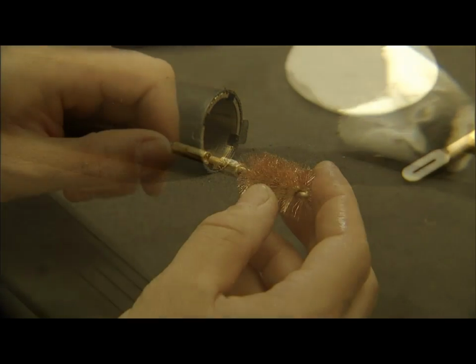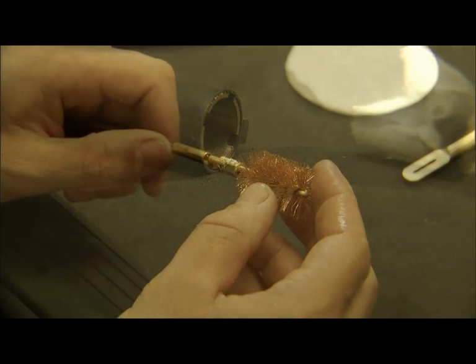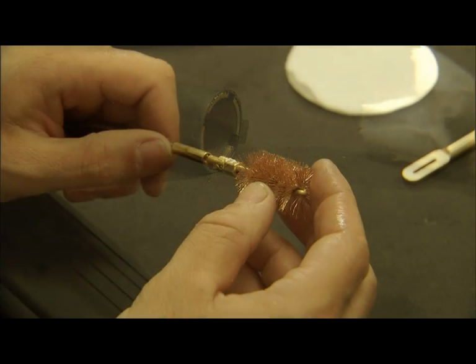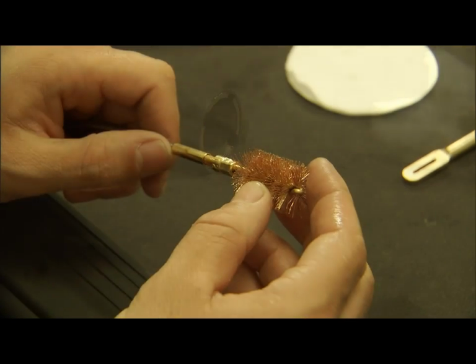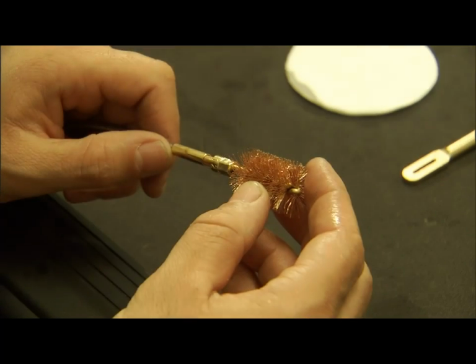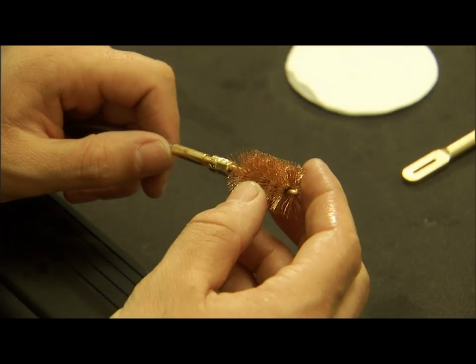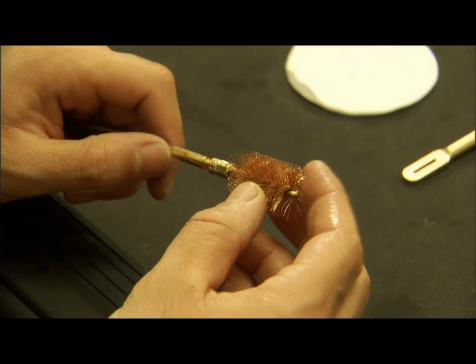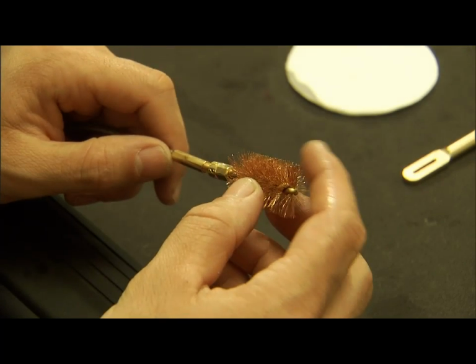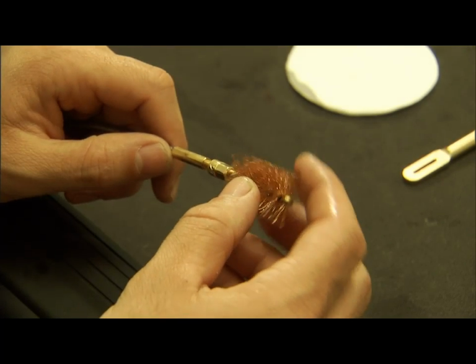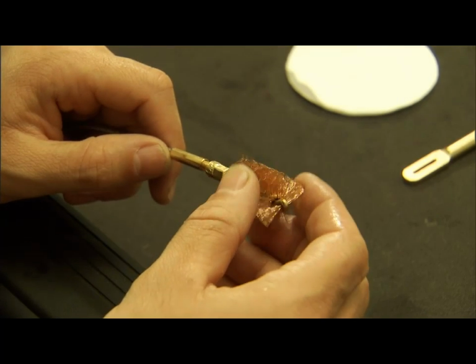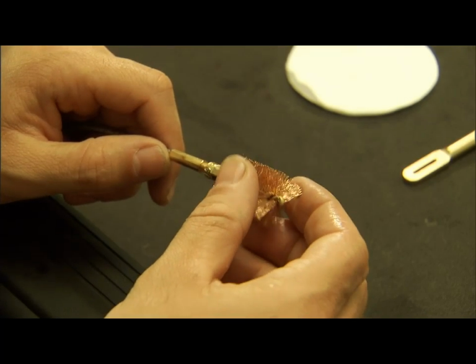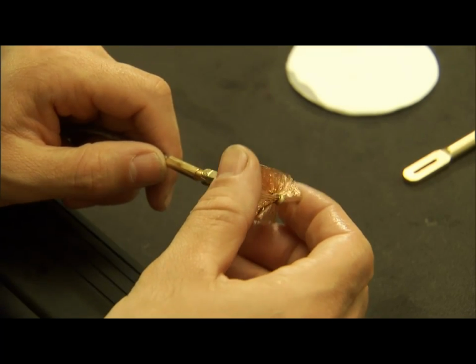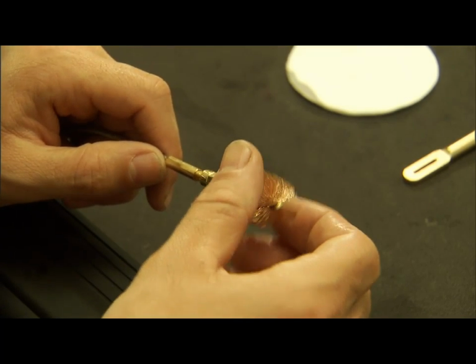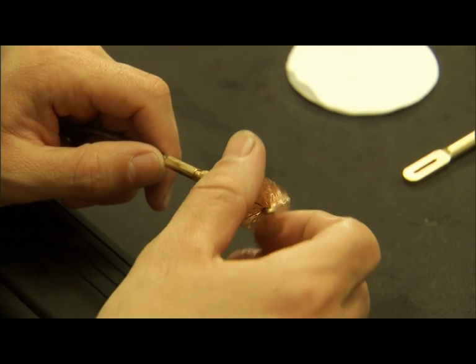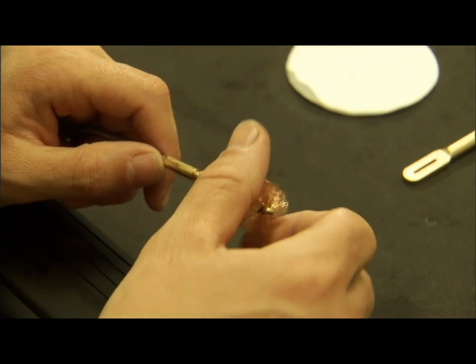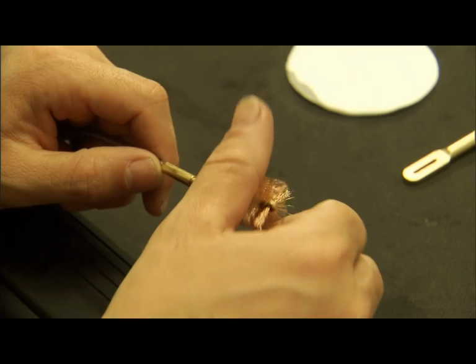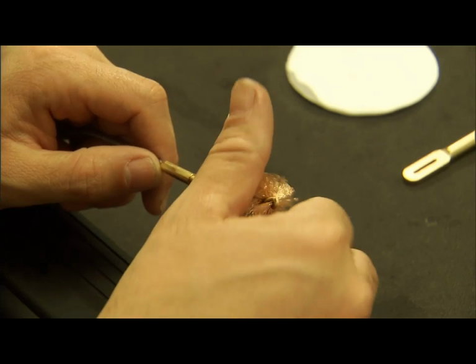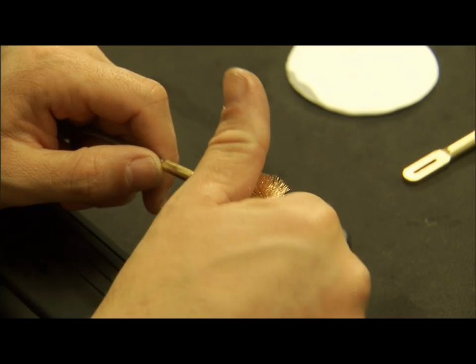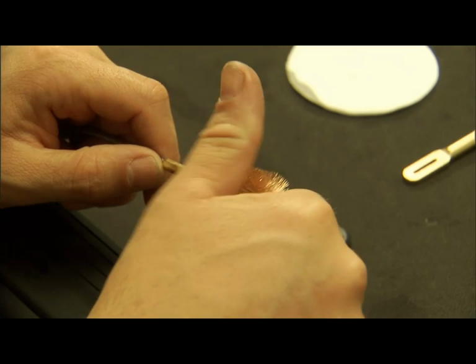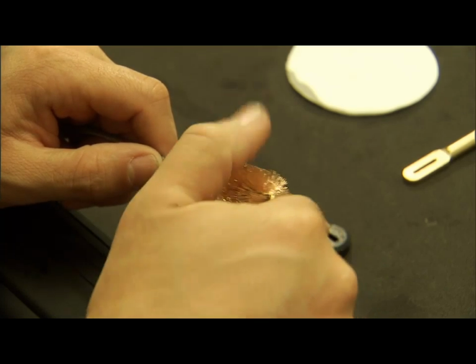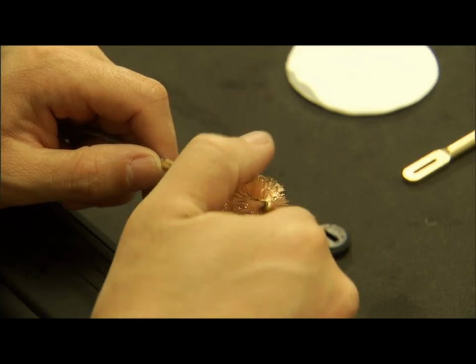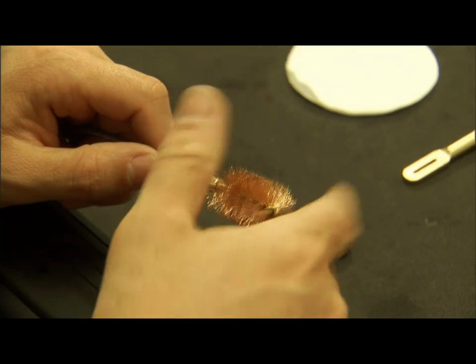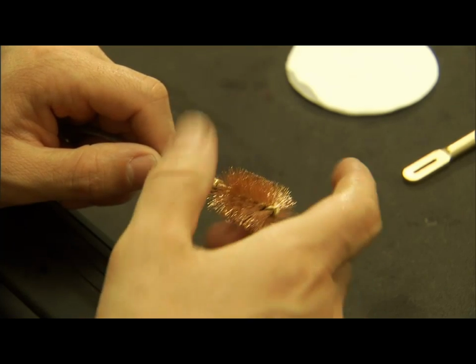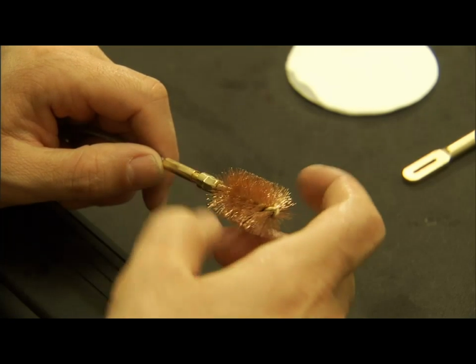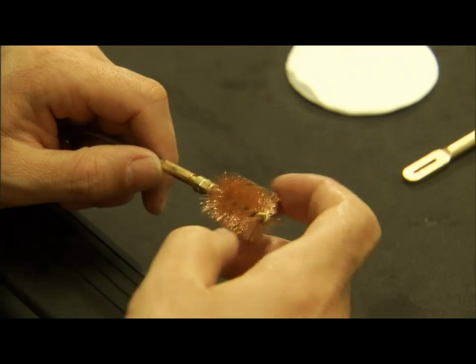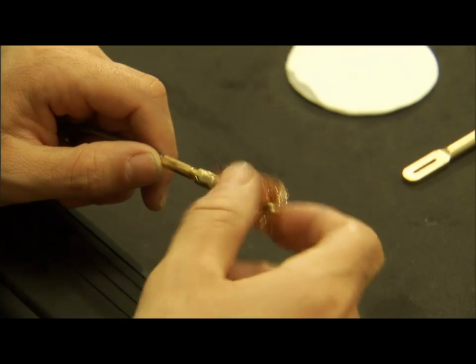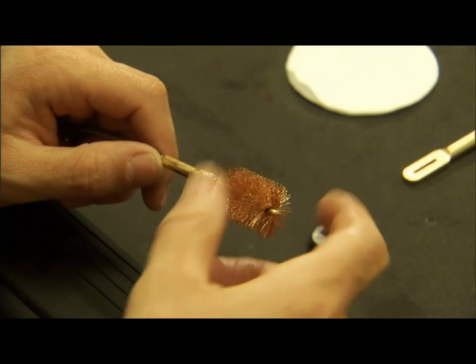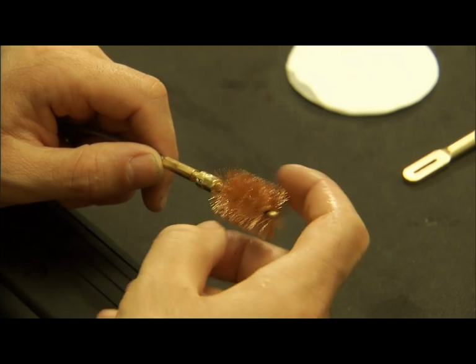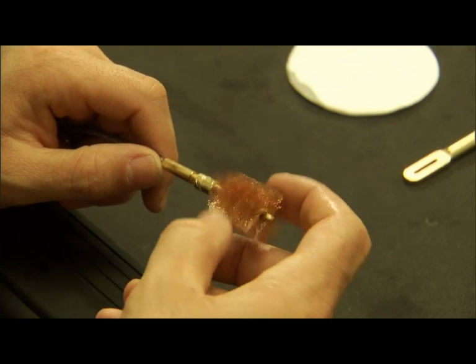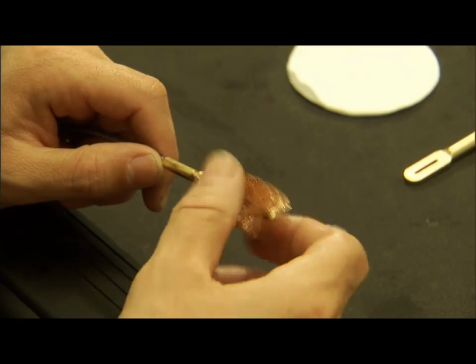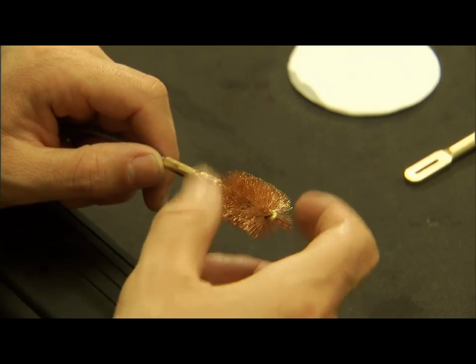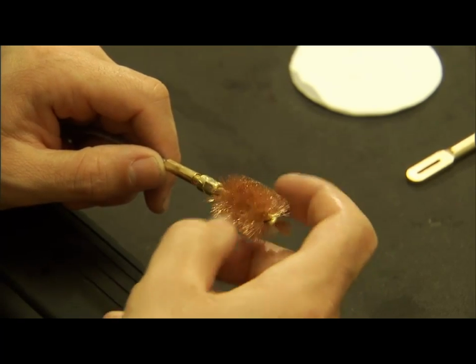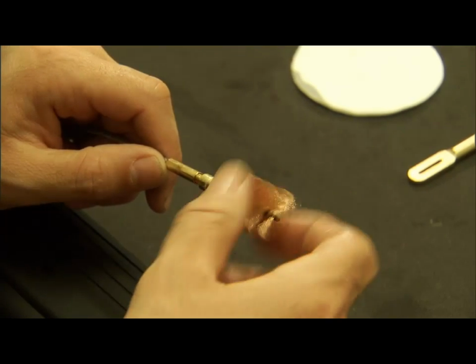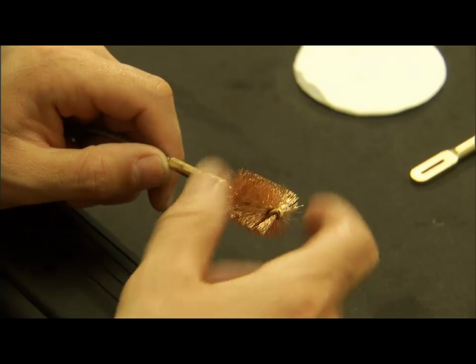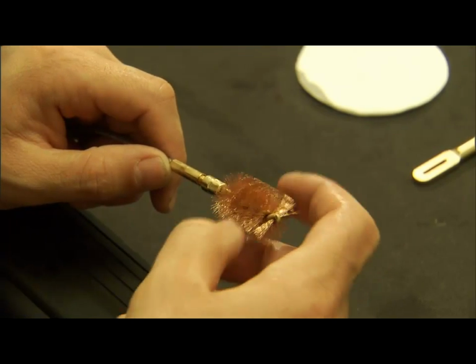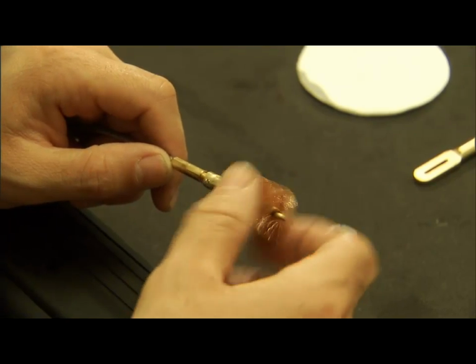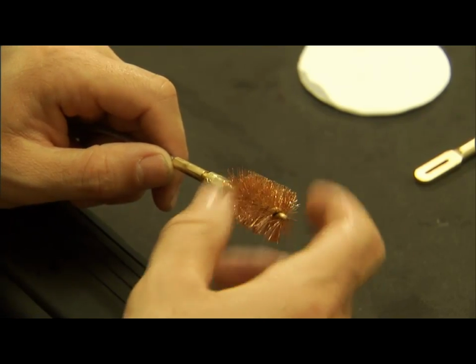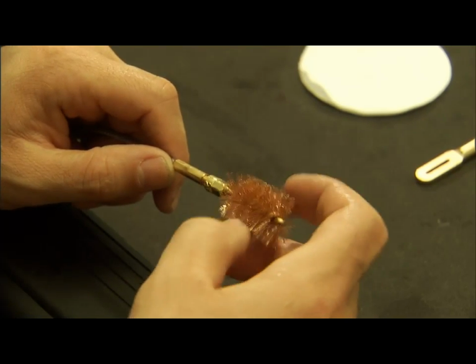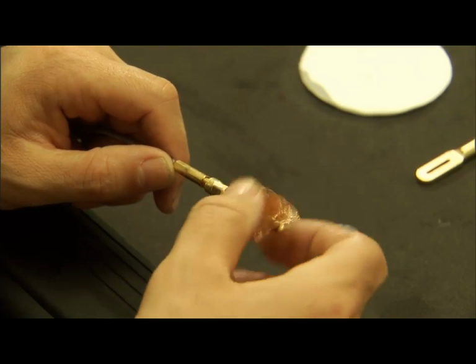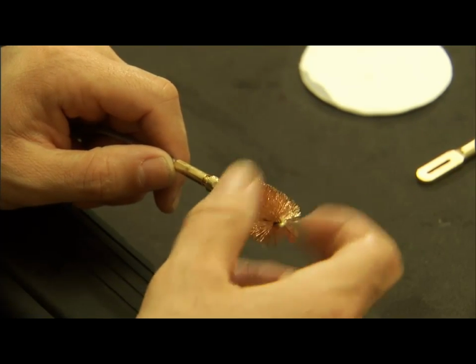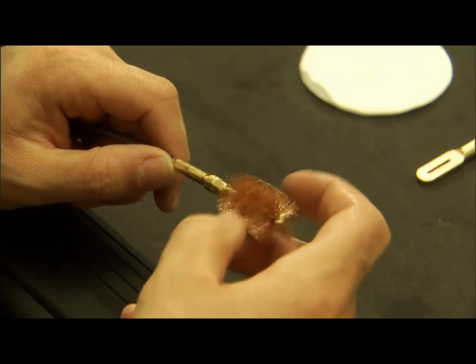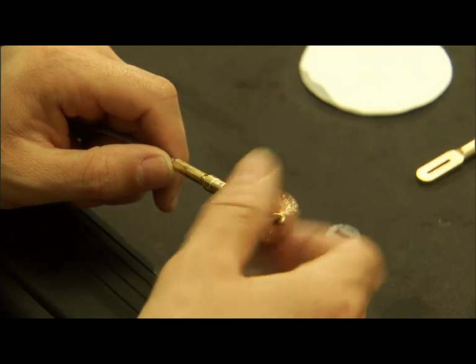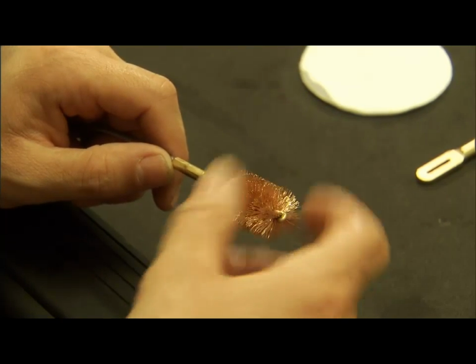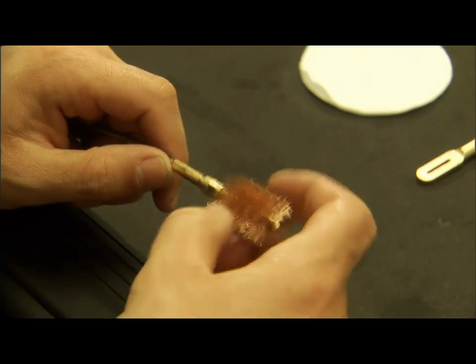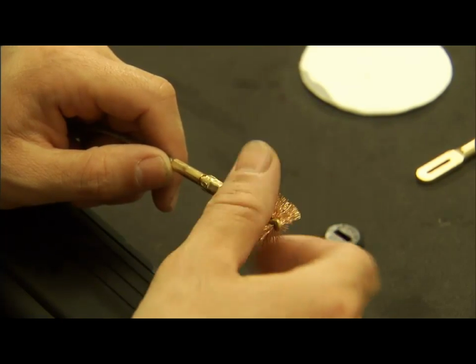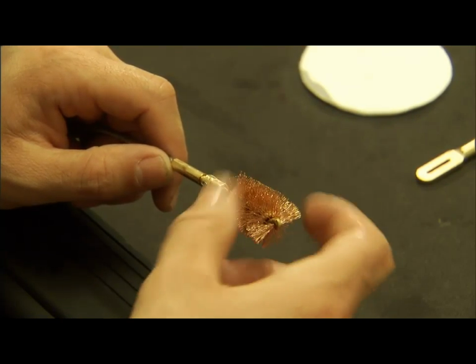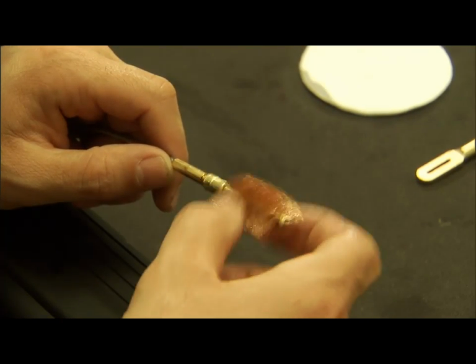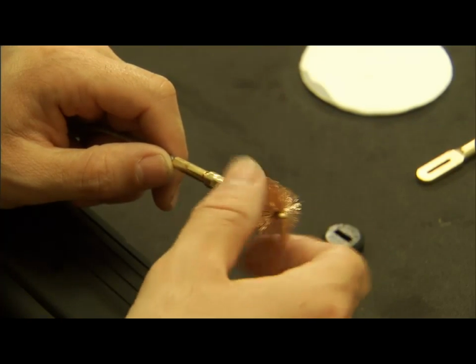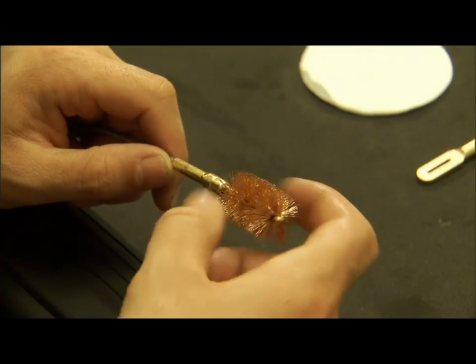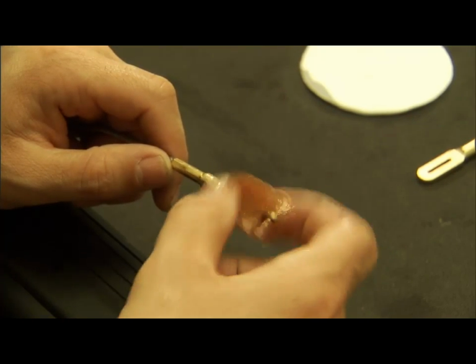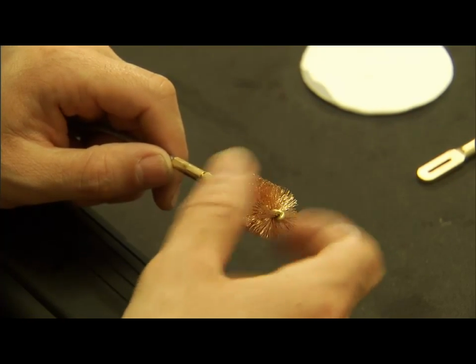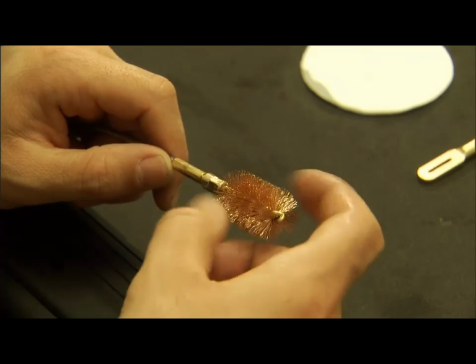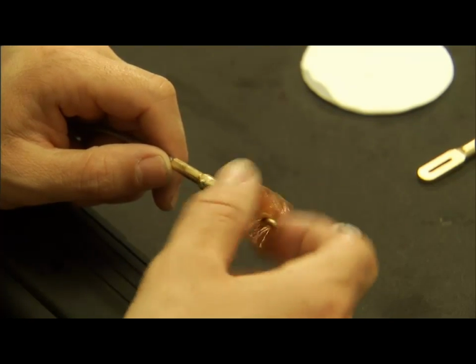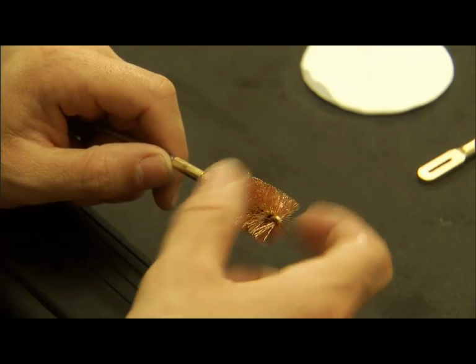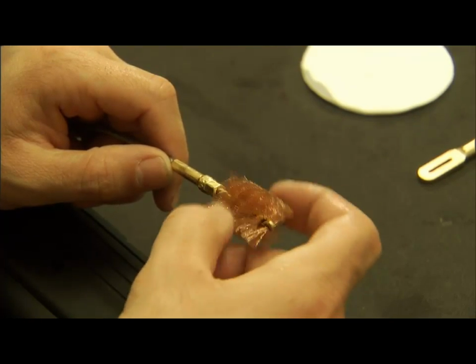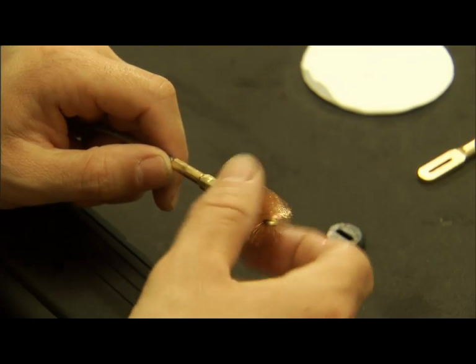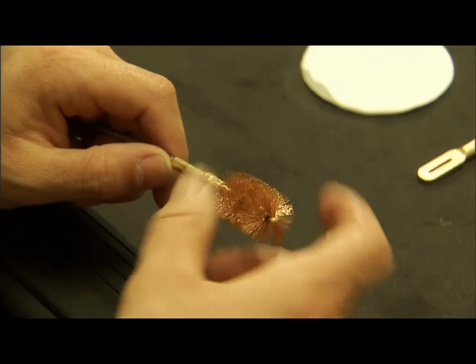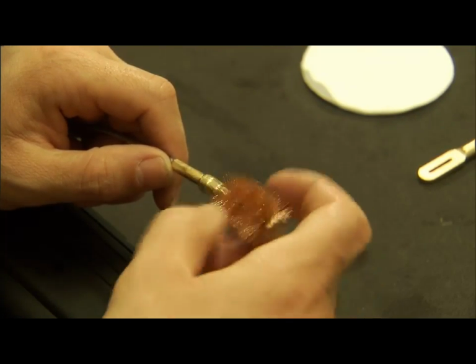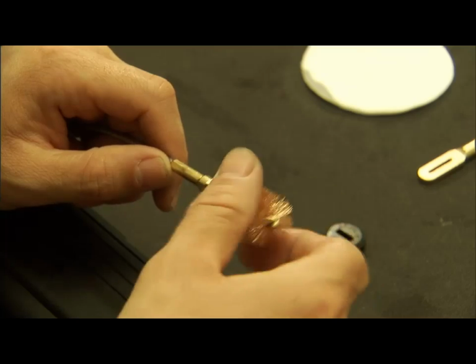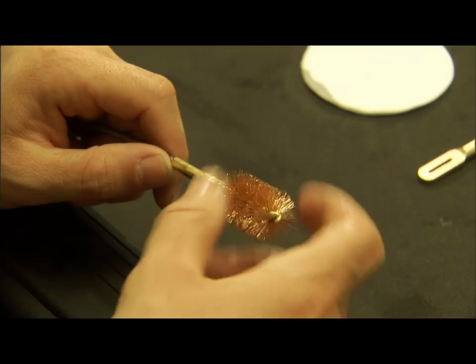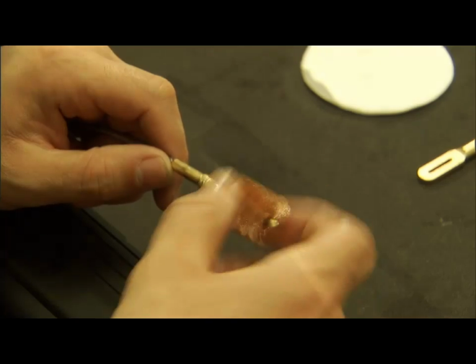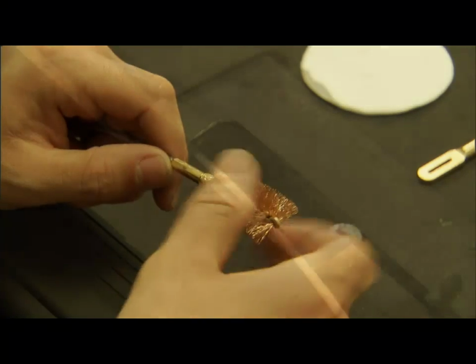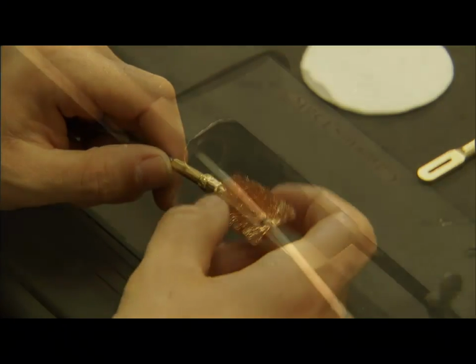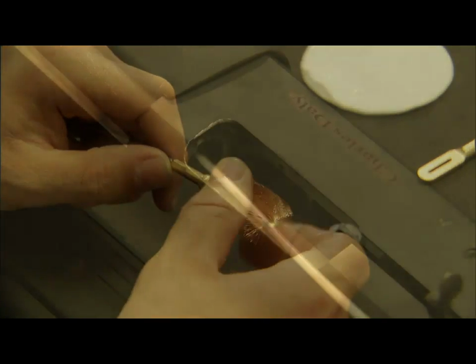The rule of thumb is to run a patch with solvent, run your bore brush, and then run a dry patch to mop out what the solvent patch and the brush have loosened up.